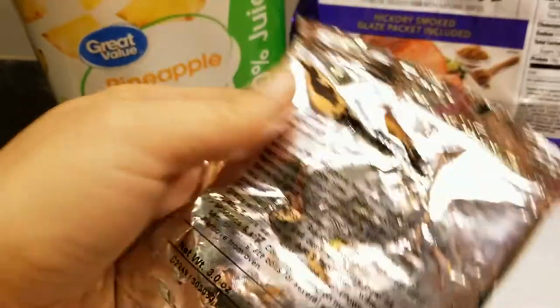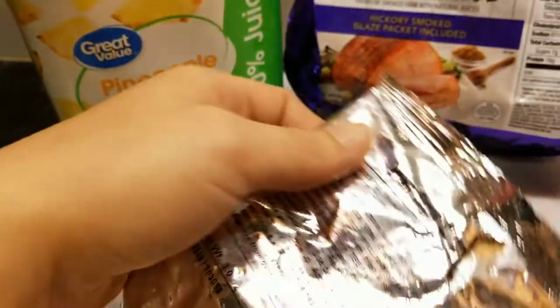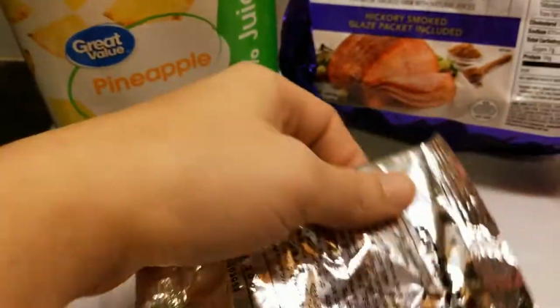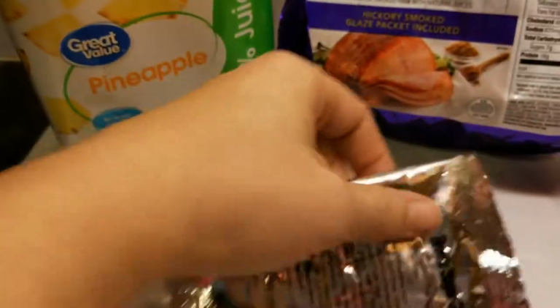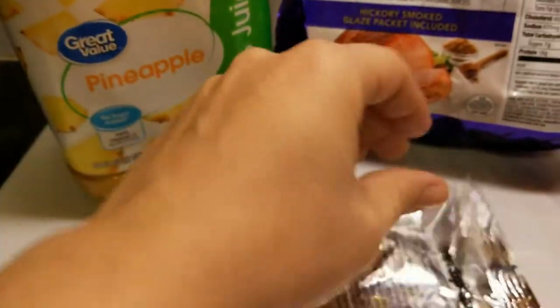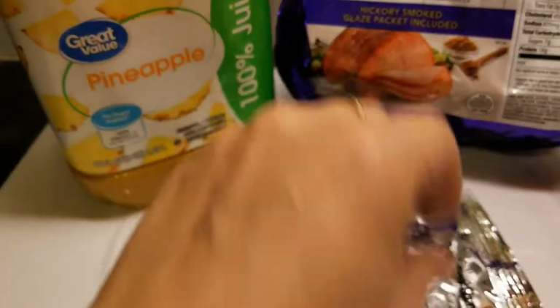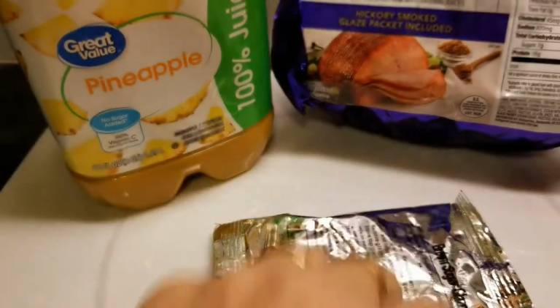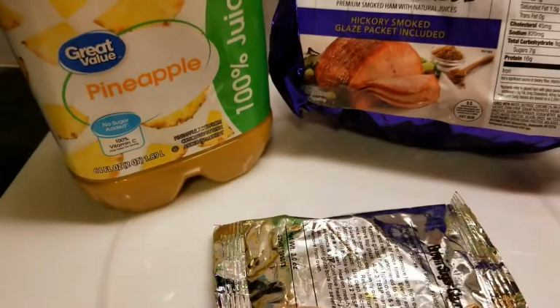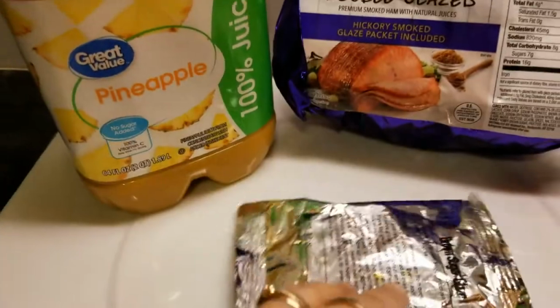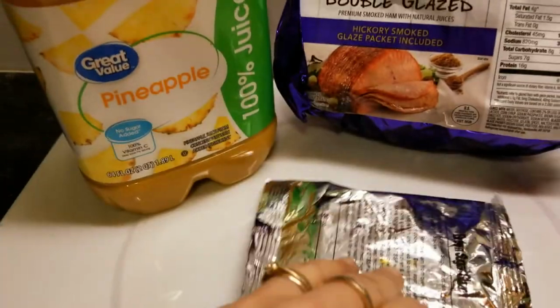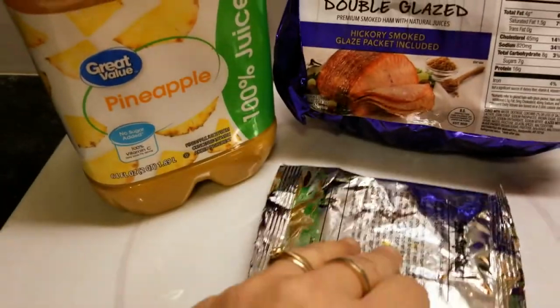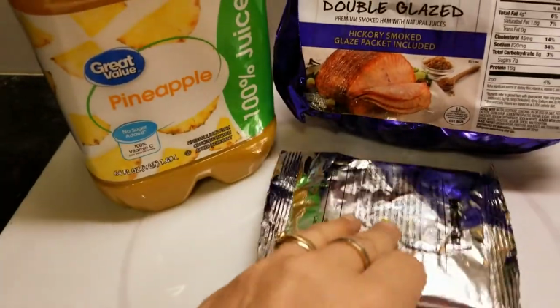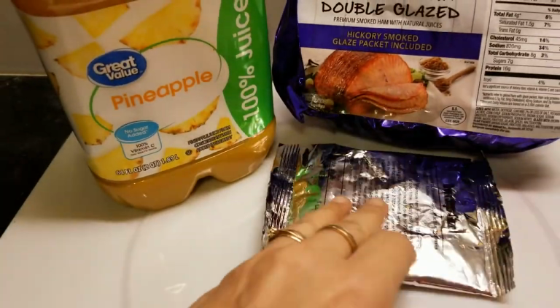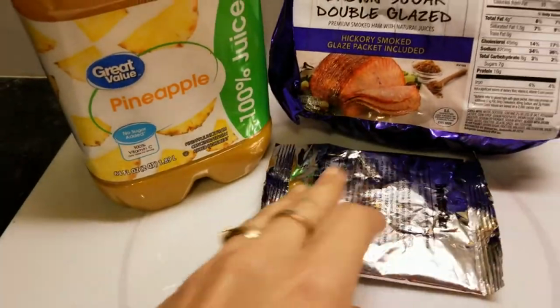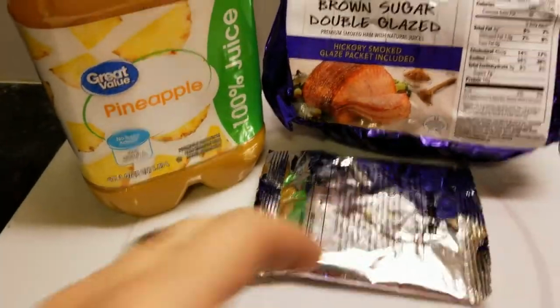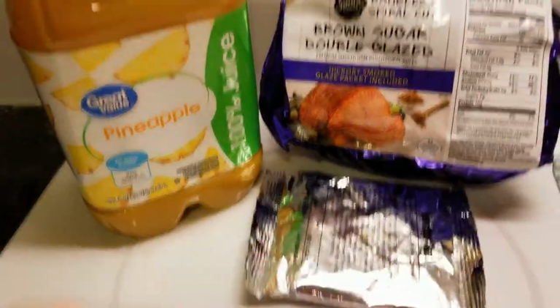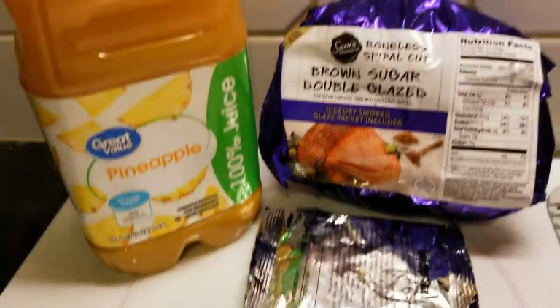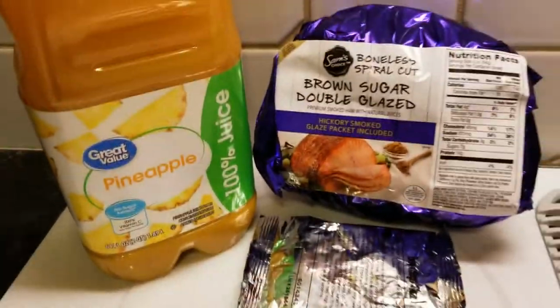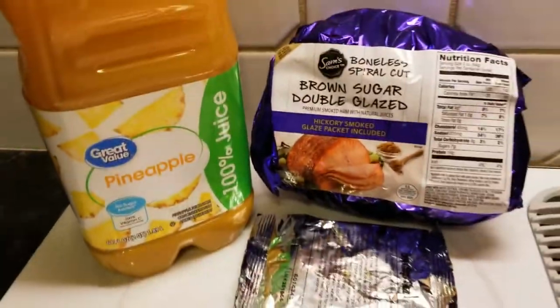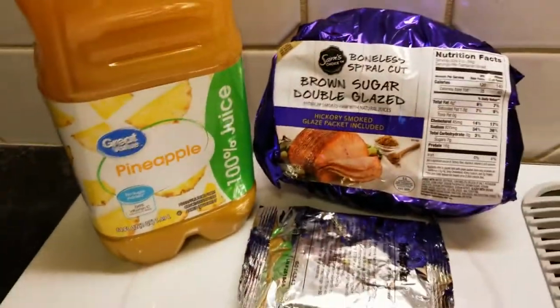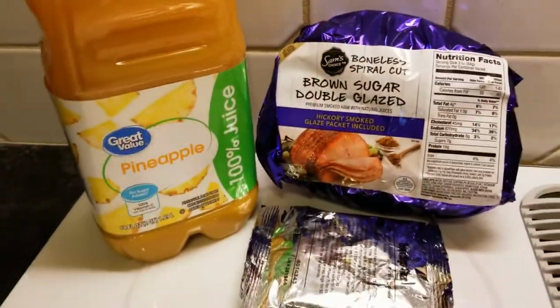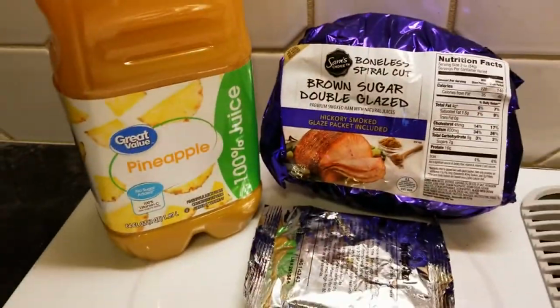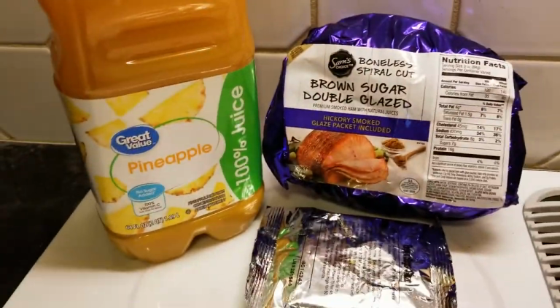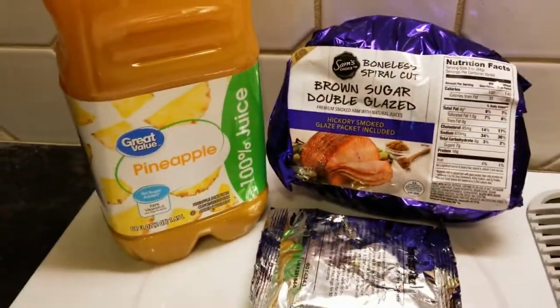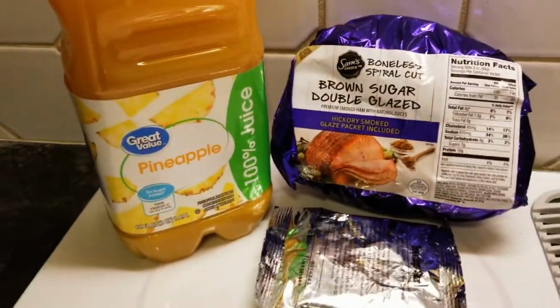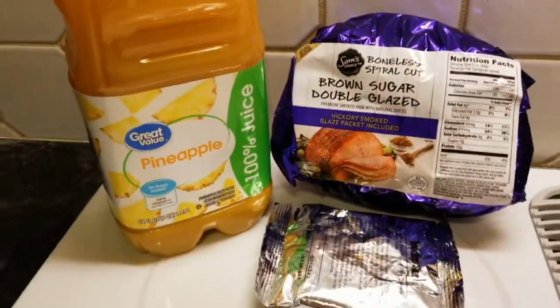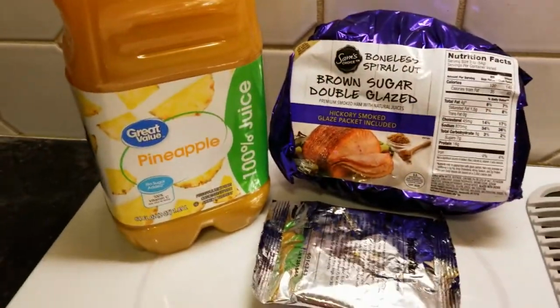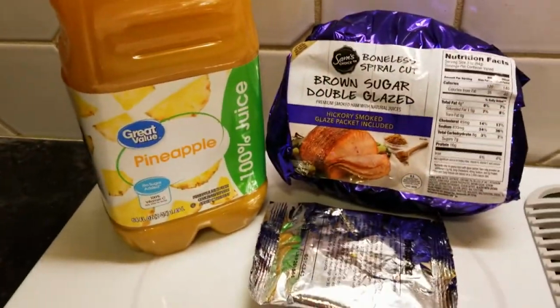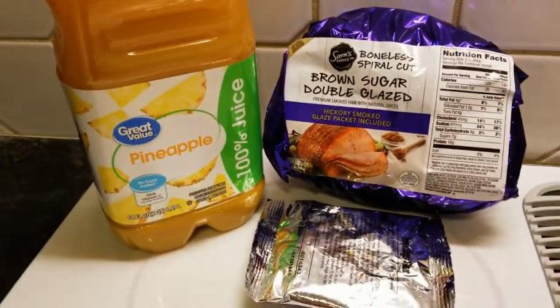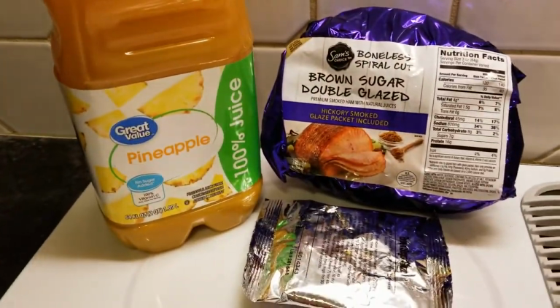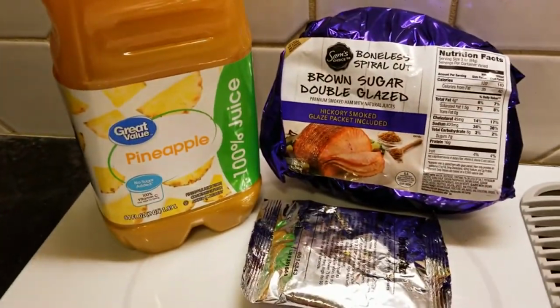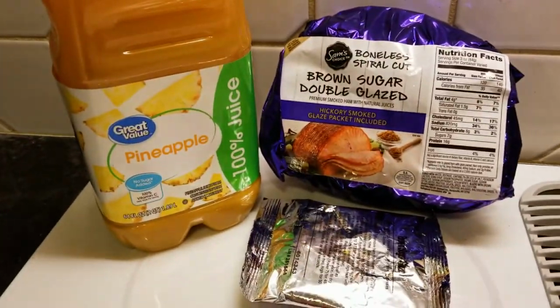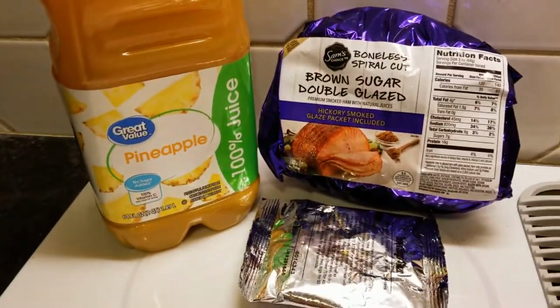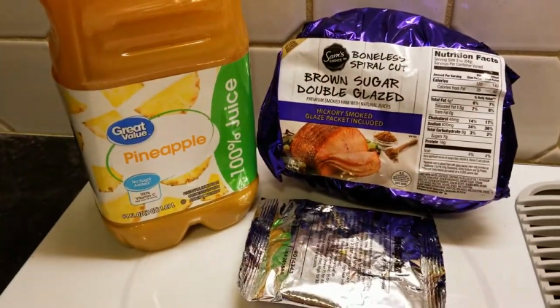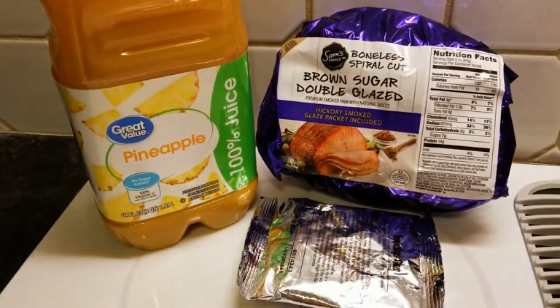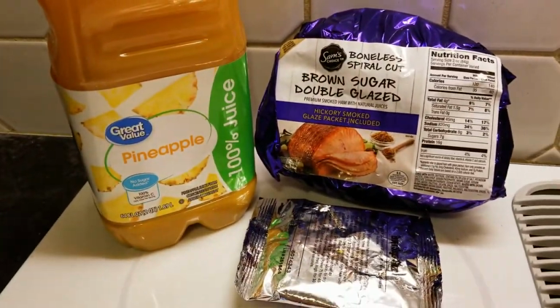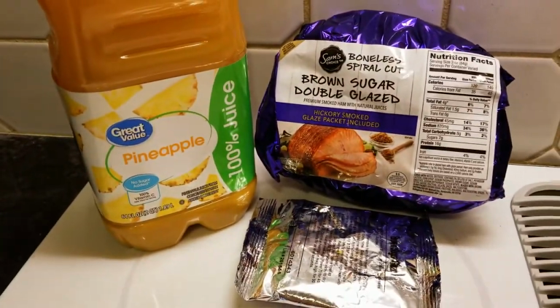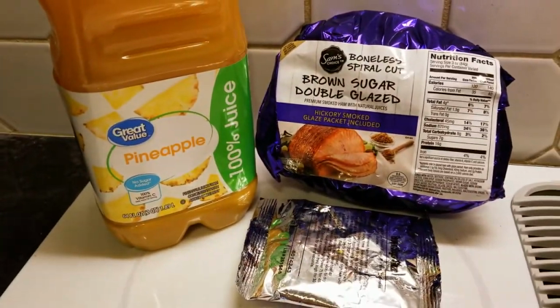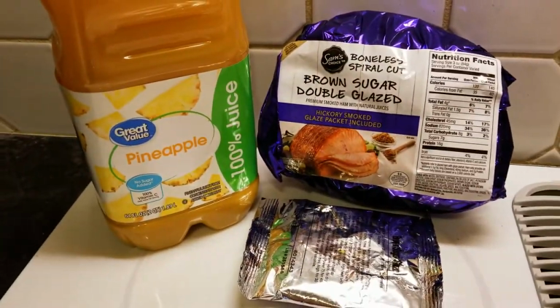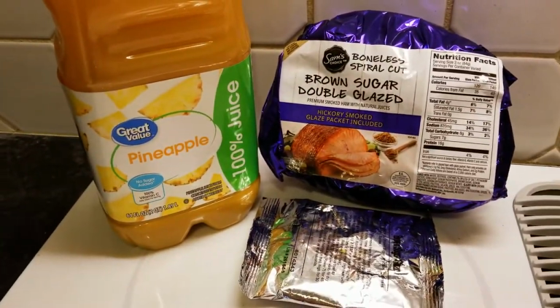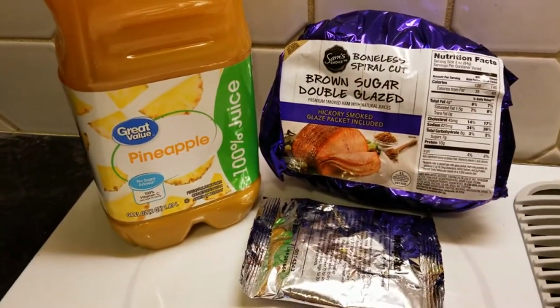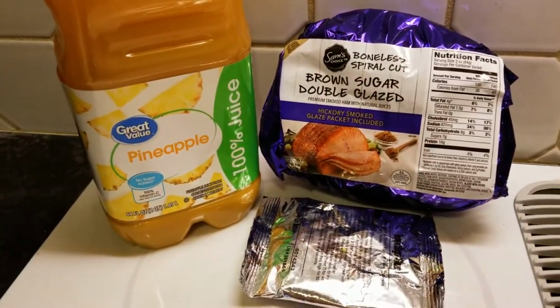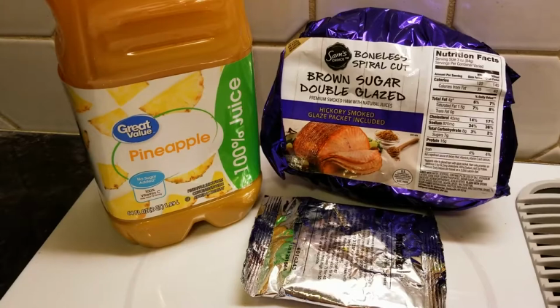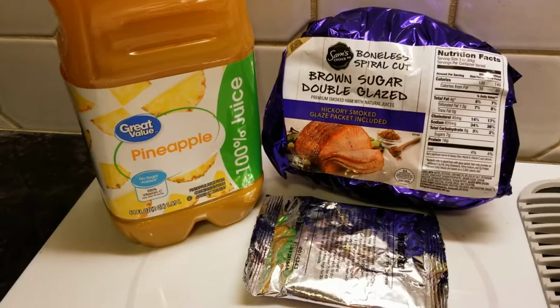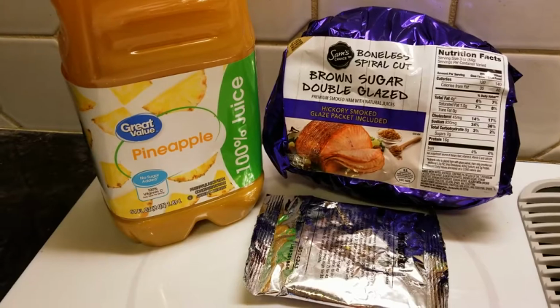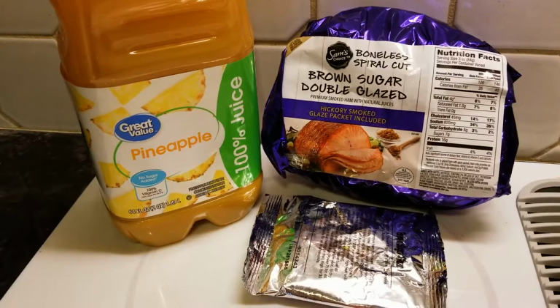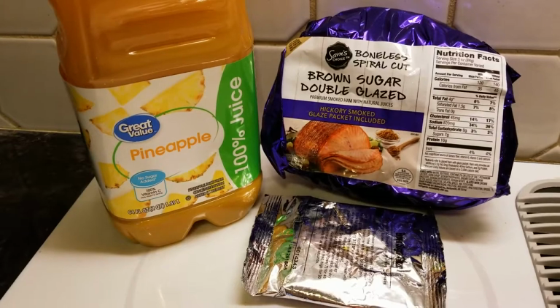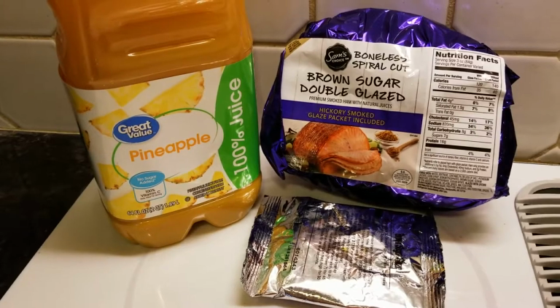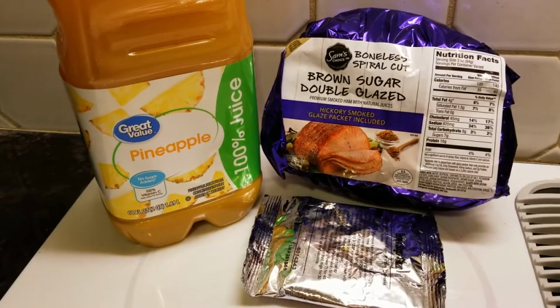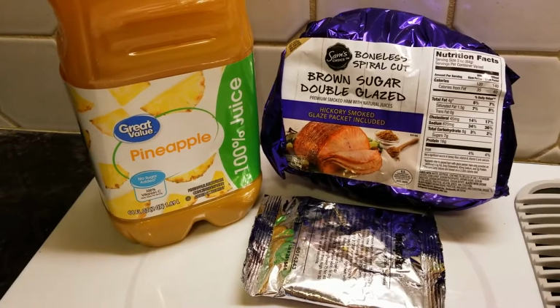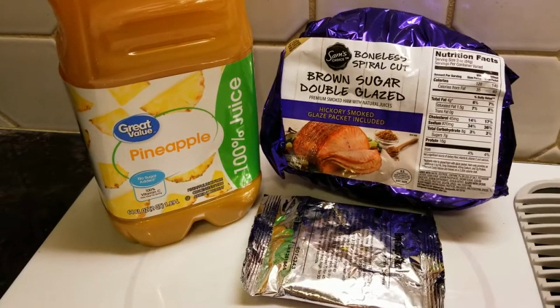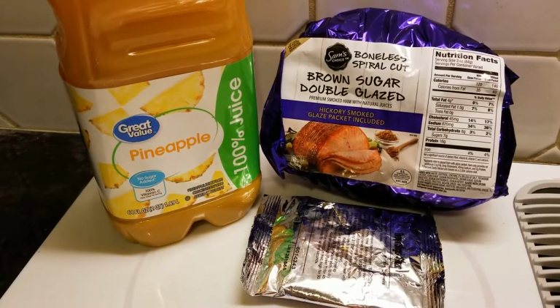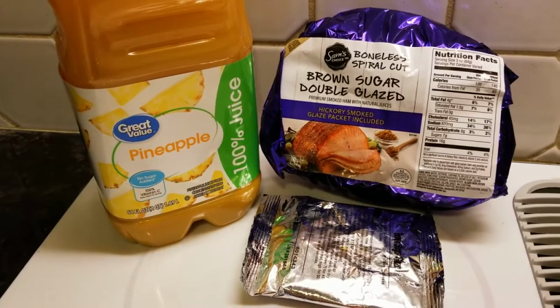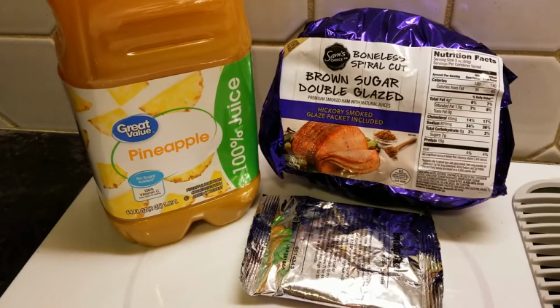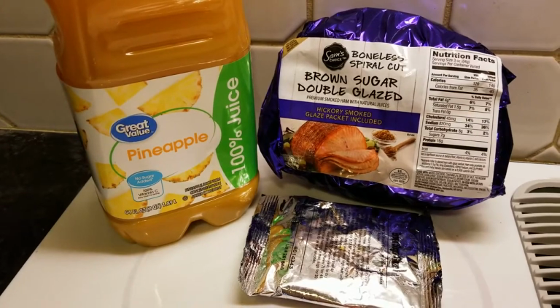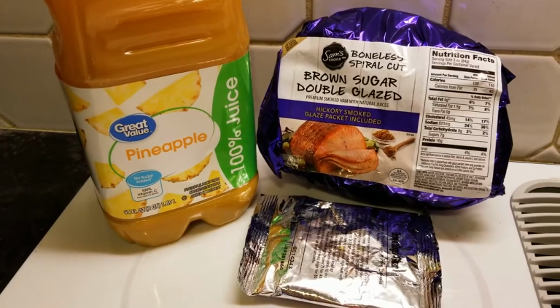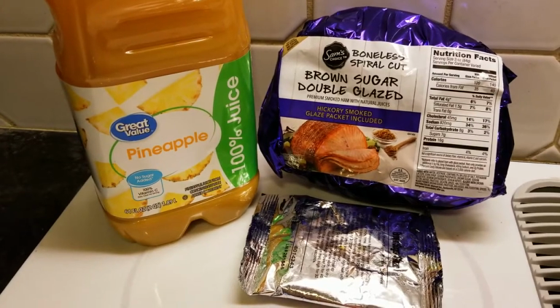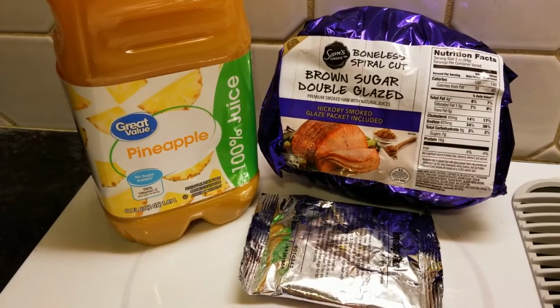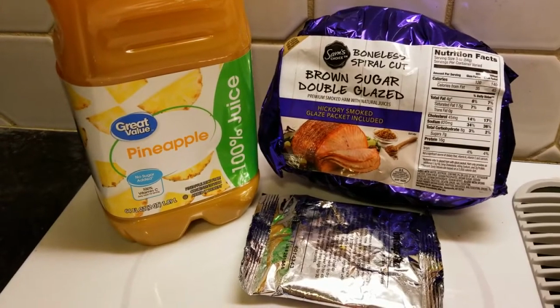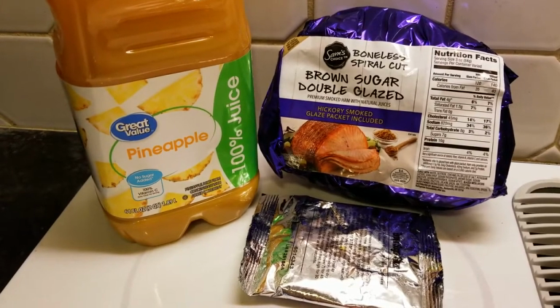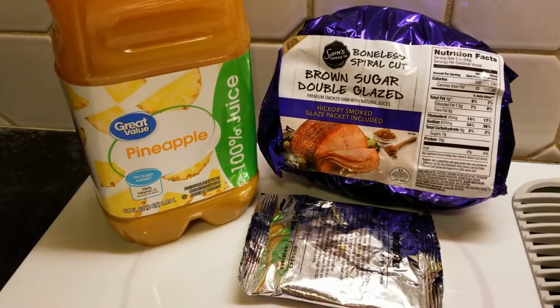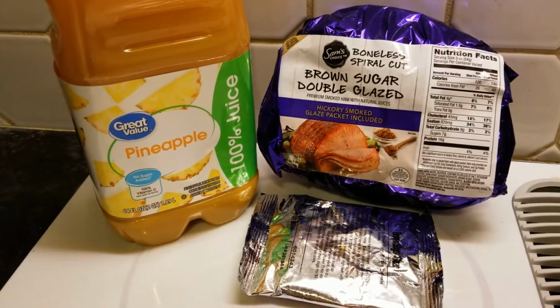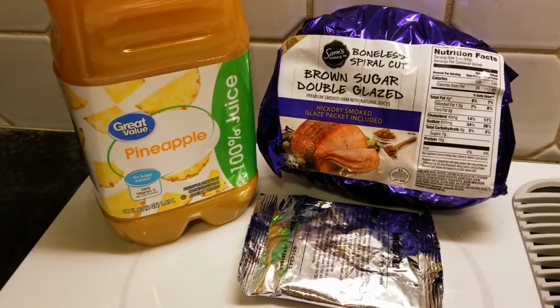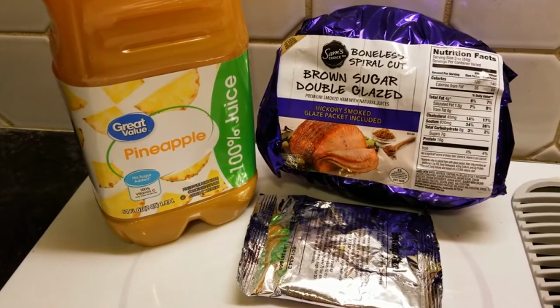I'm not gonna be cooking this in the oven though. You know how we cook around here — we're gonna be doing another one of those crock pot creations.